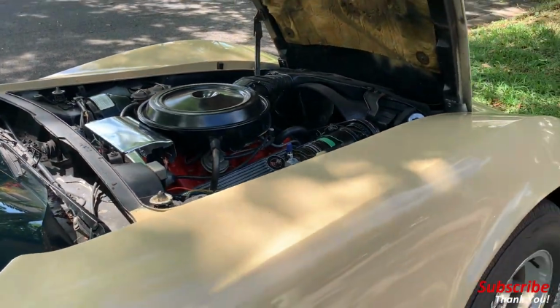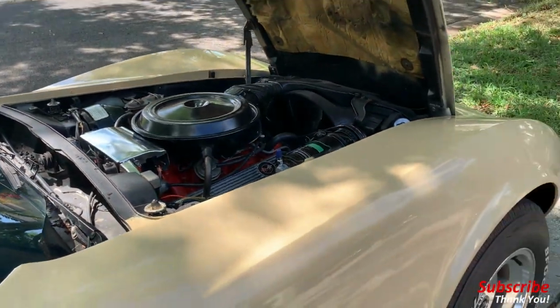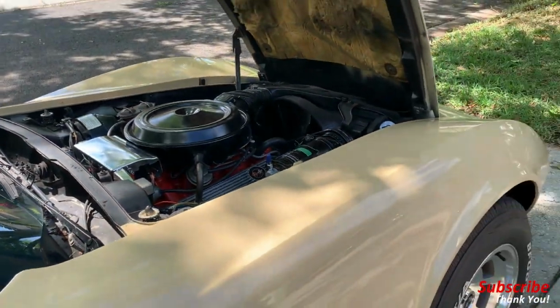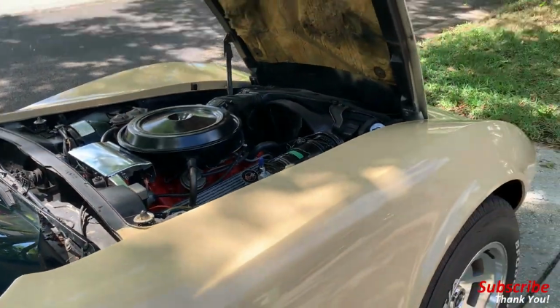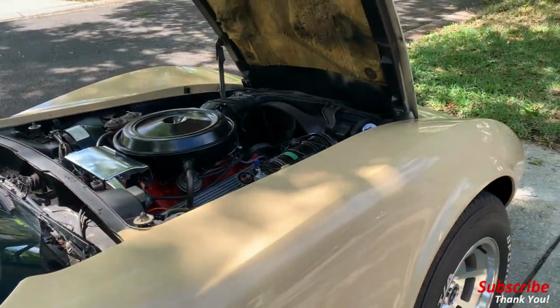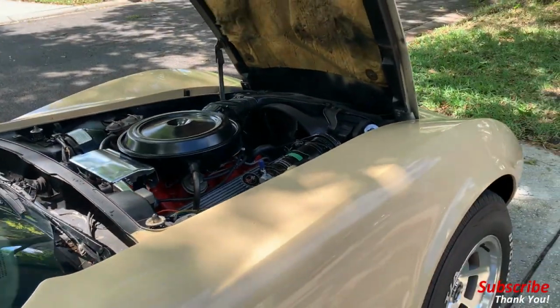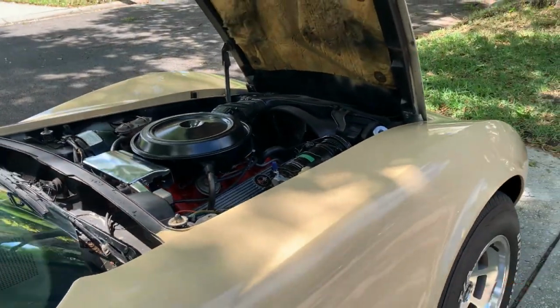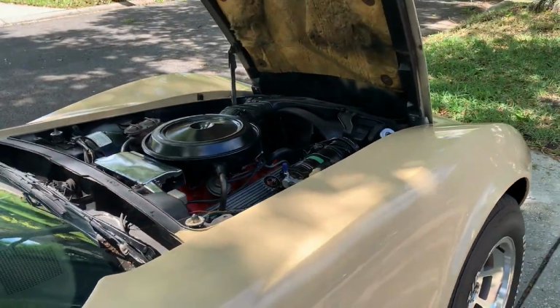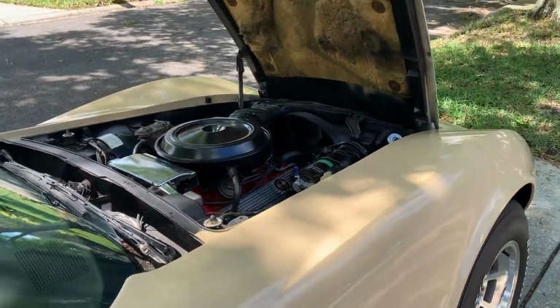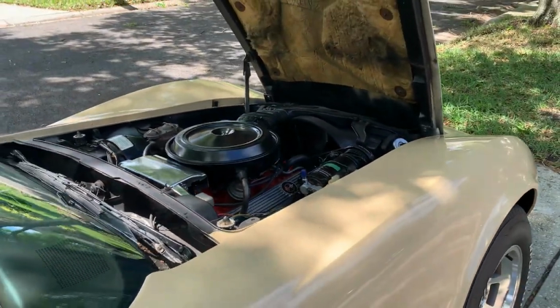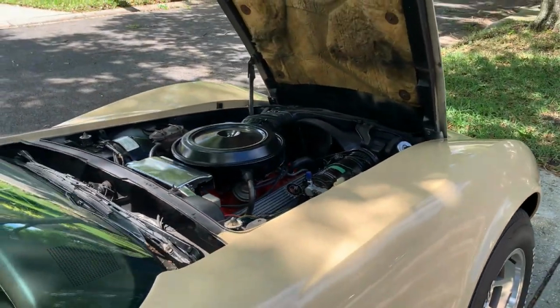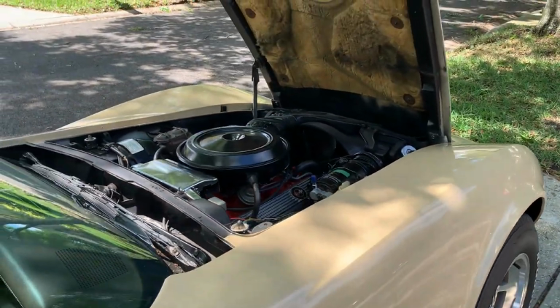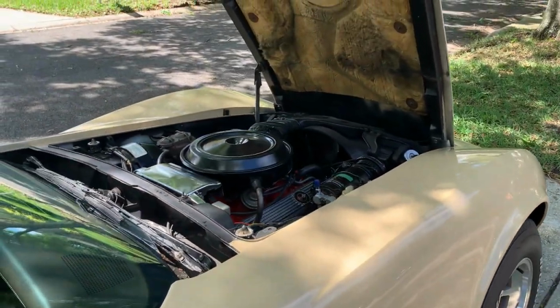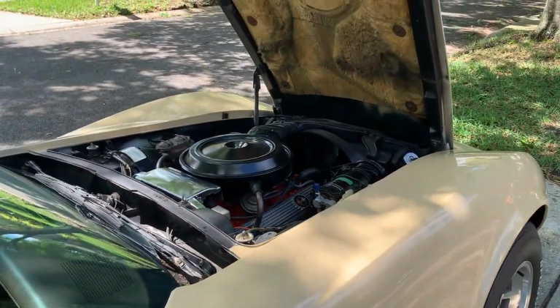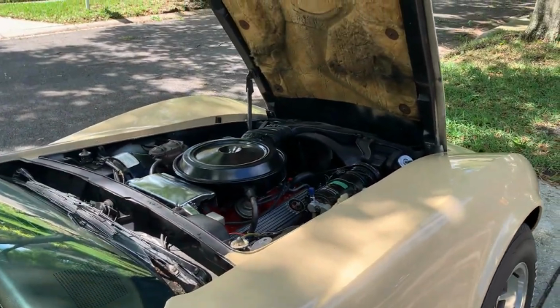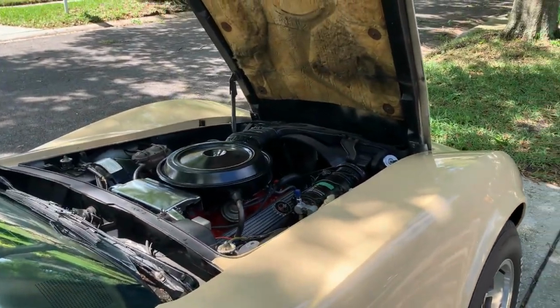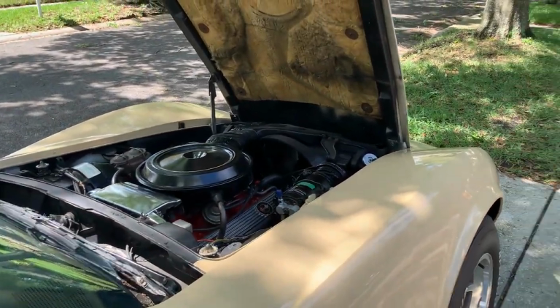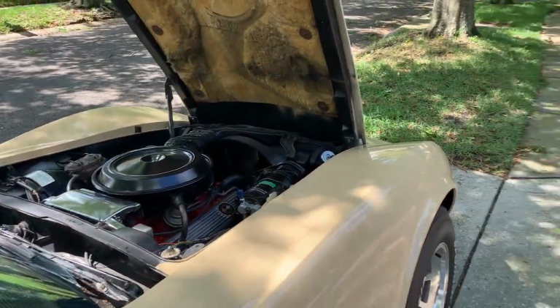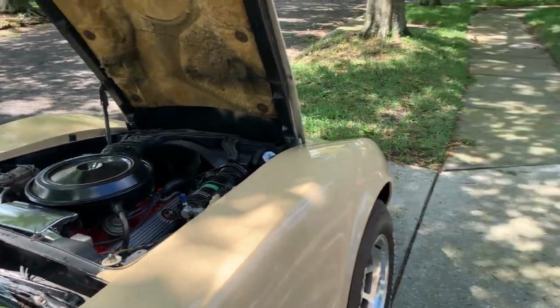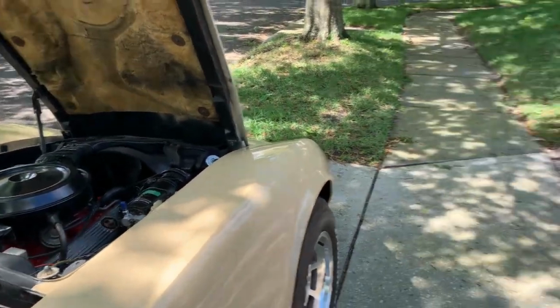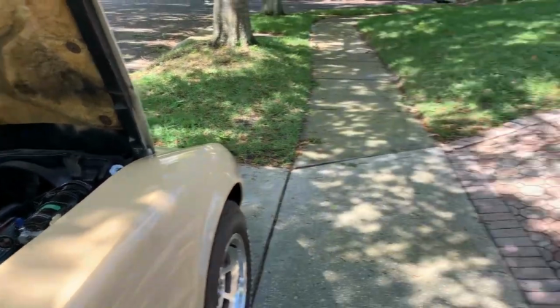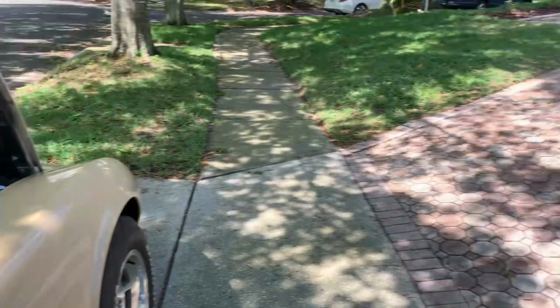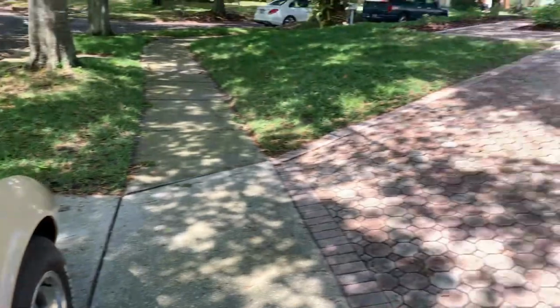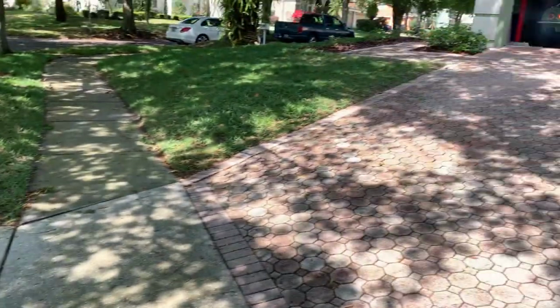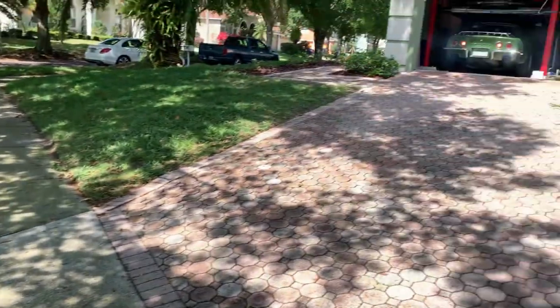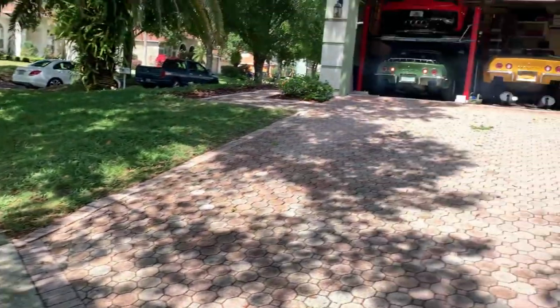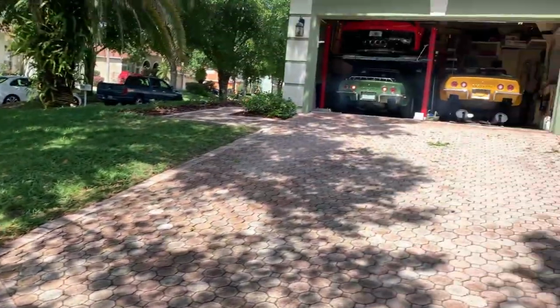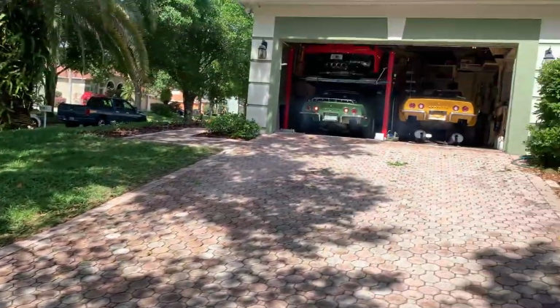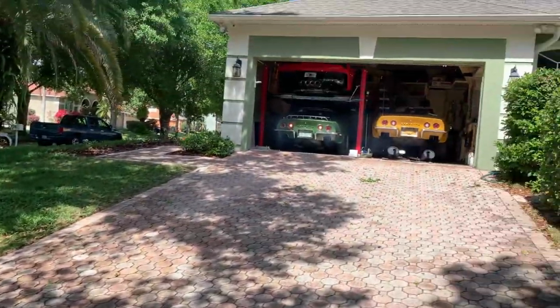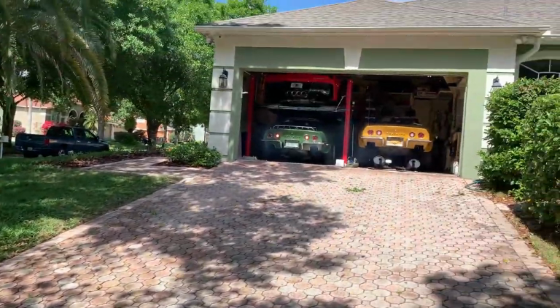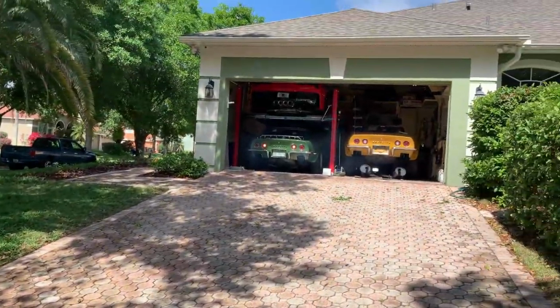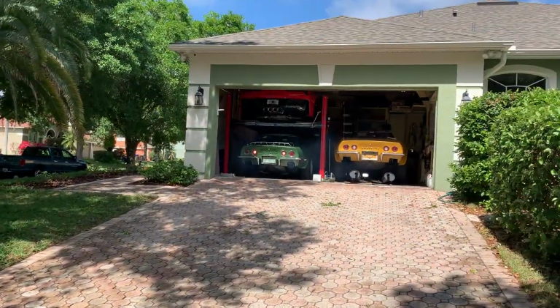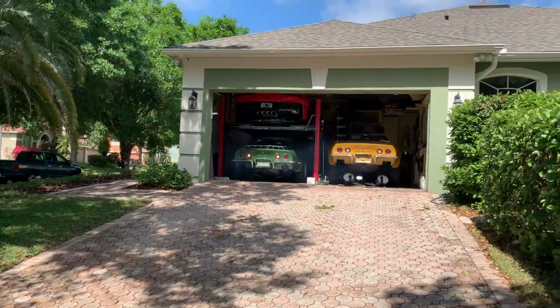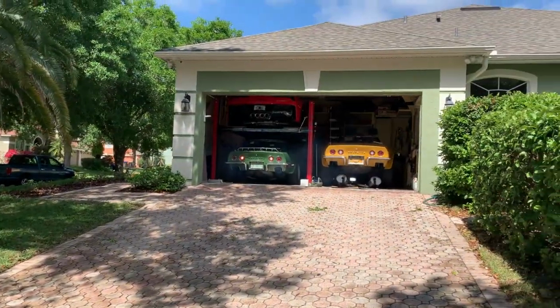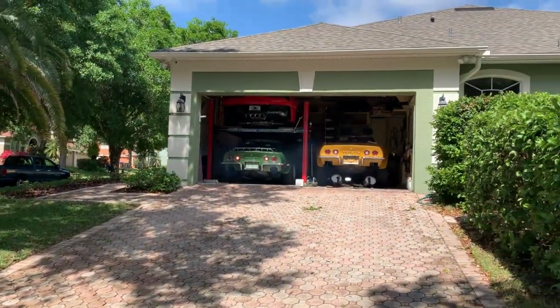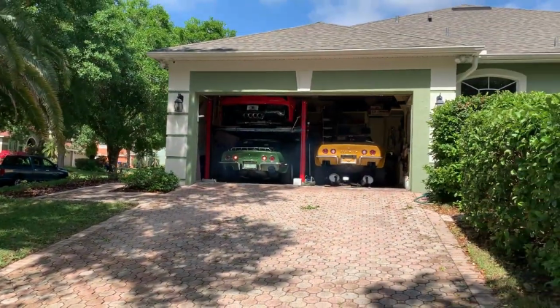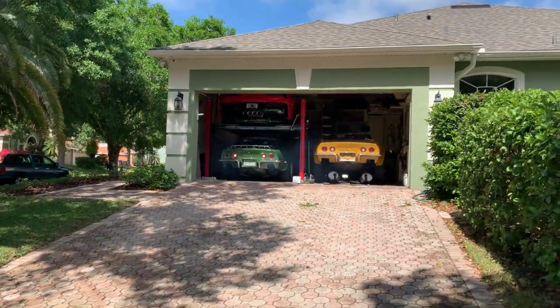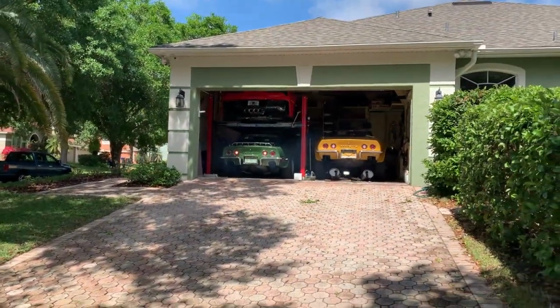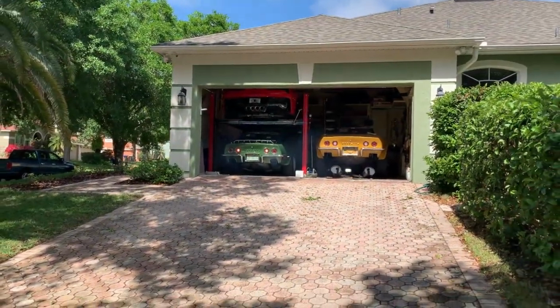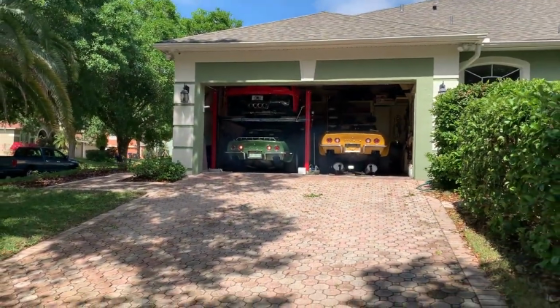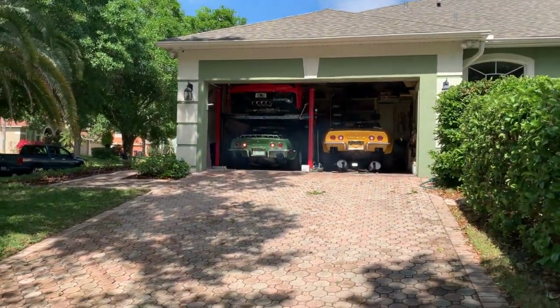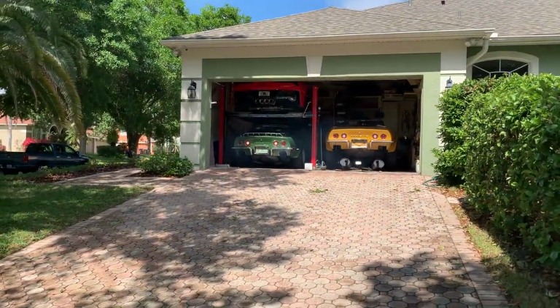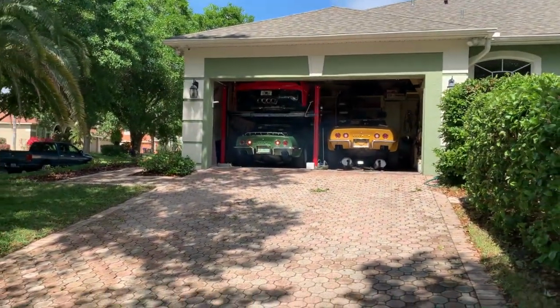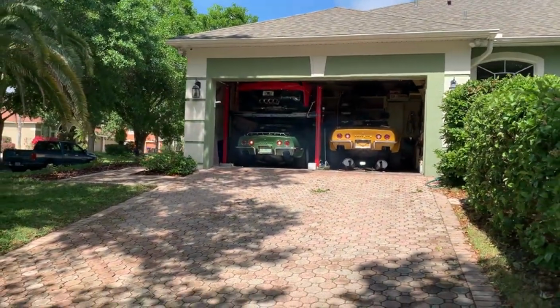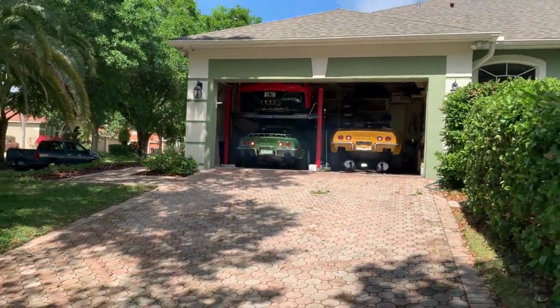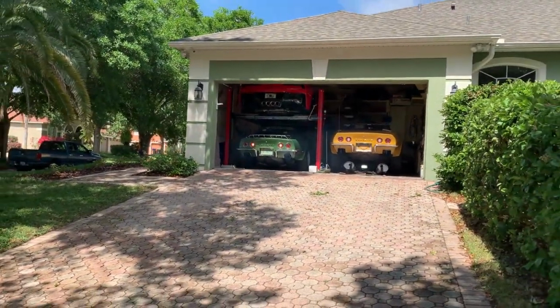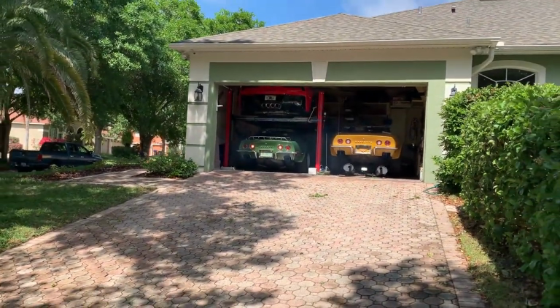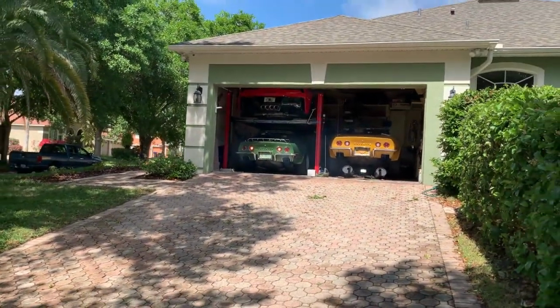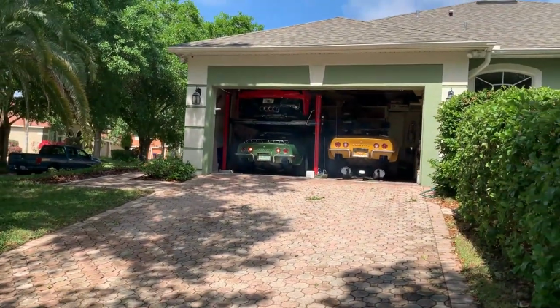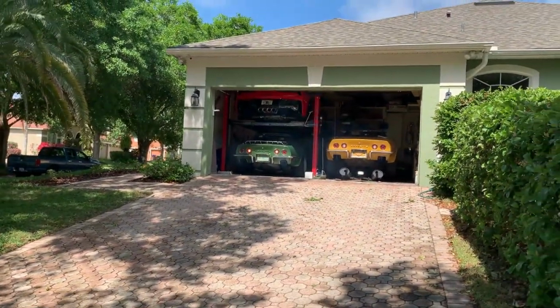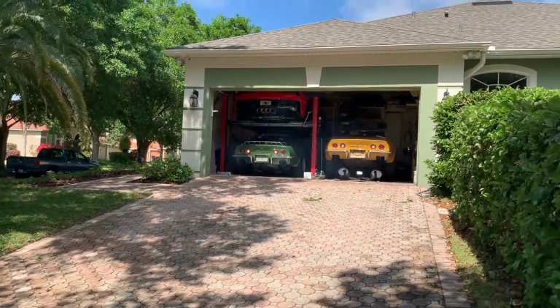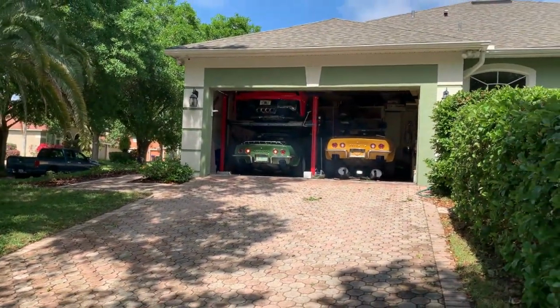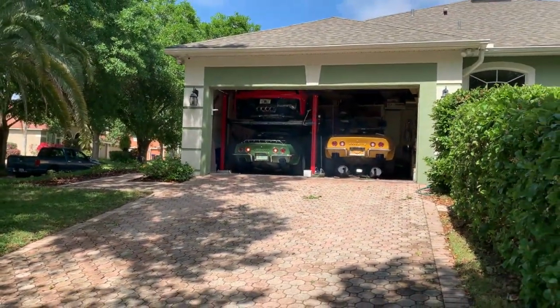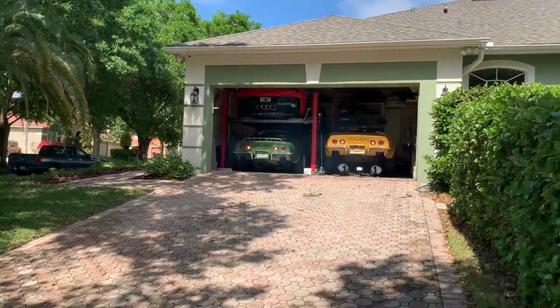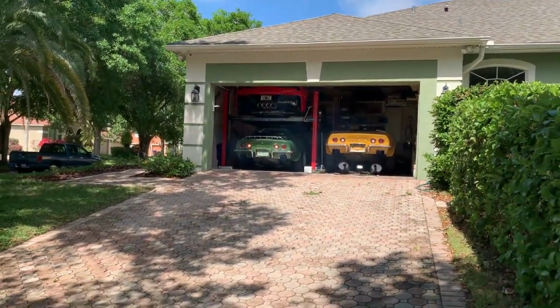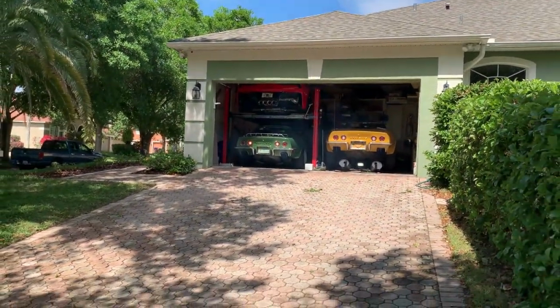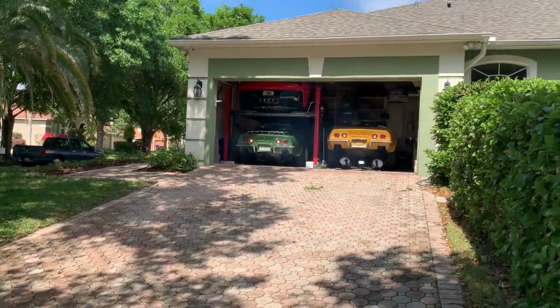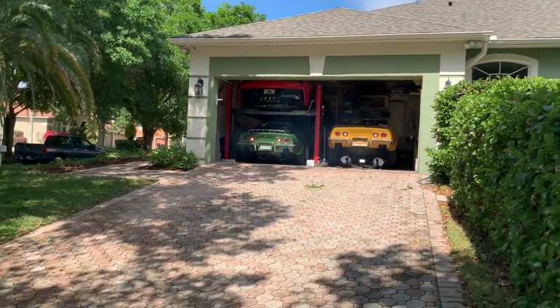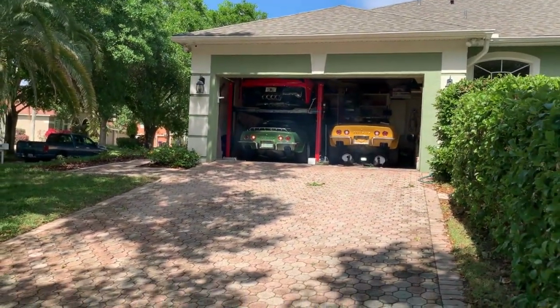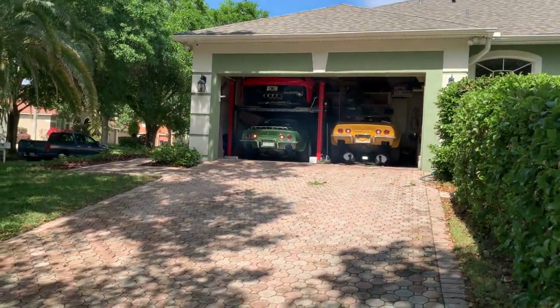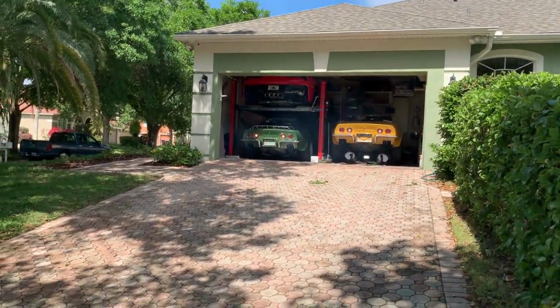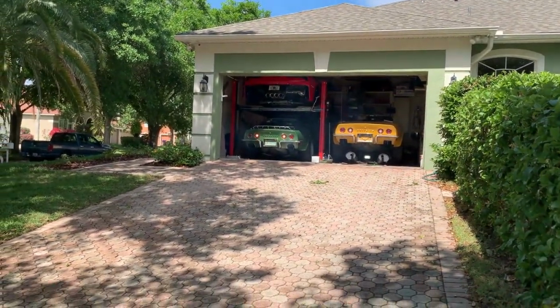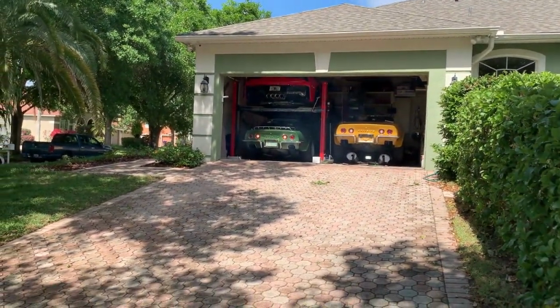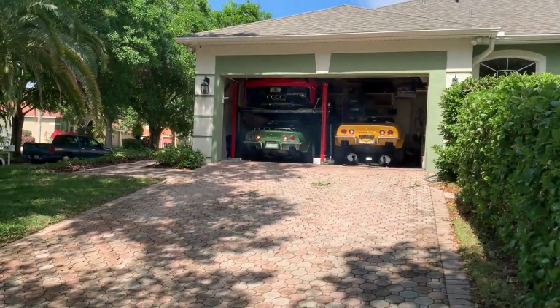And he's a Corvette guy. He's got three 1973 Corvettes.